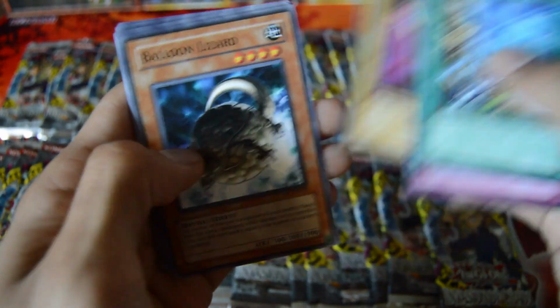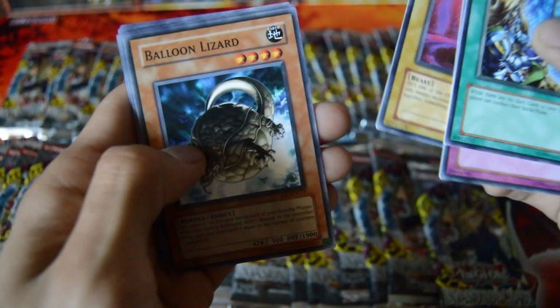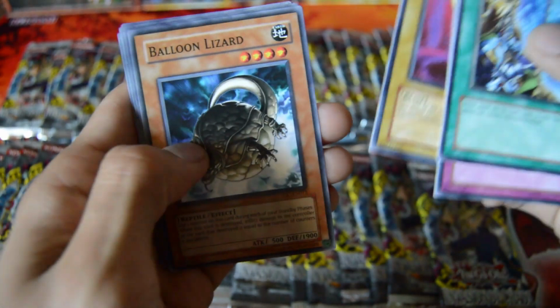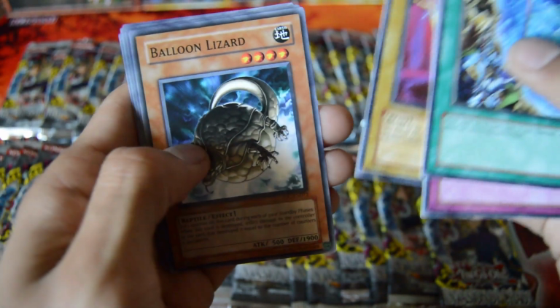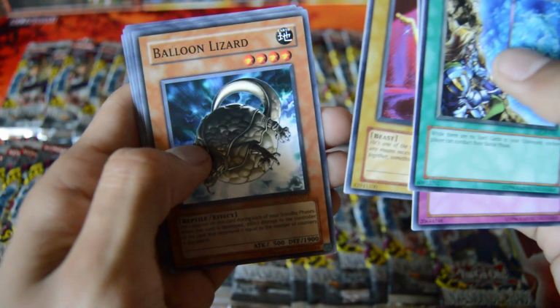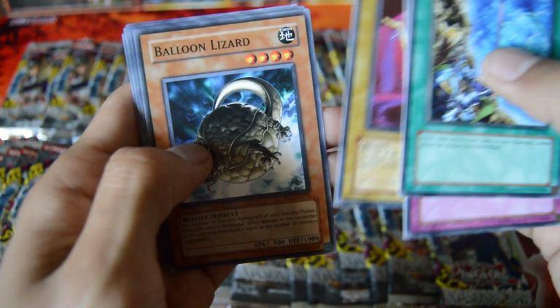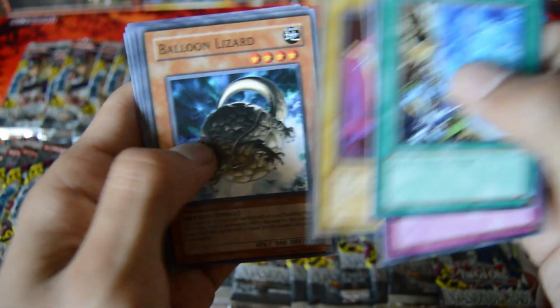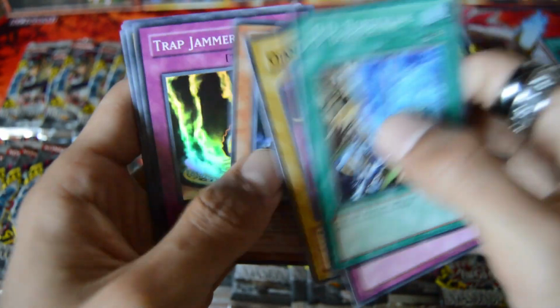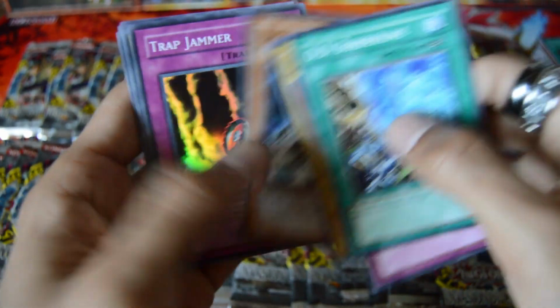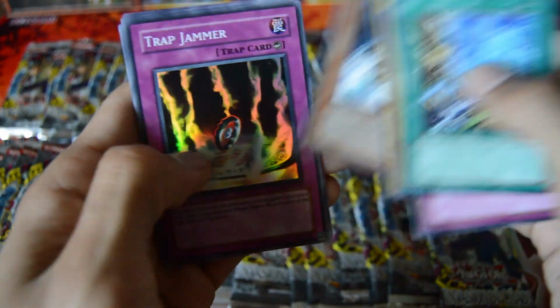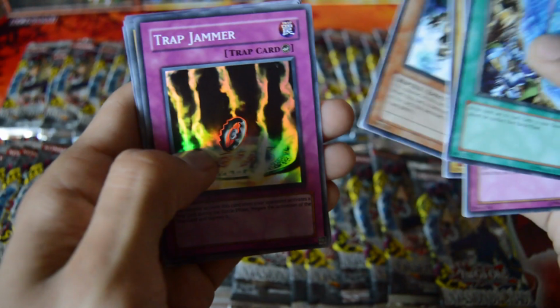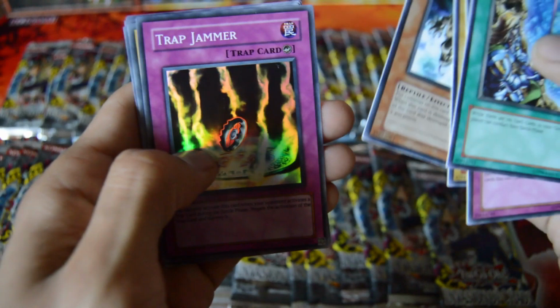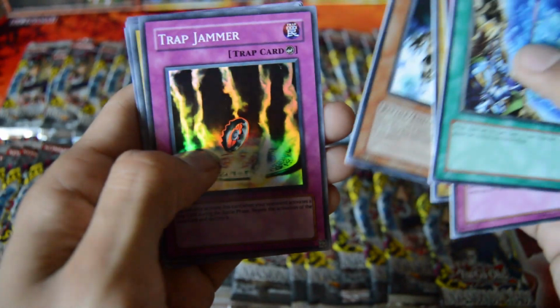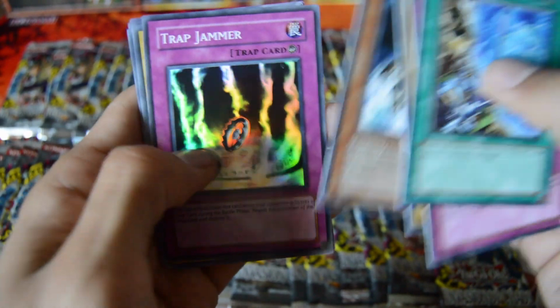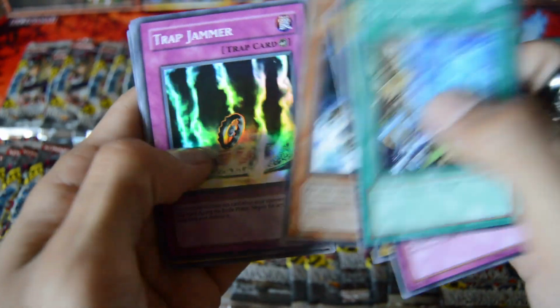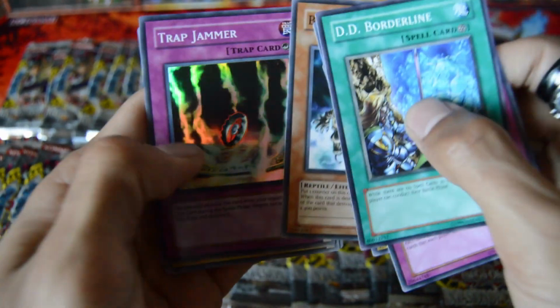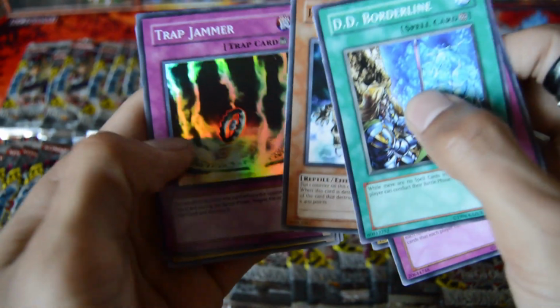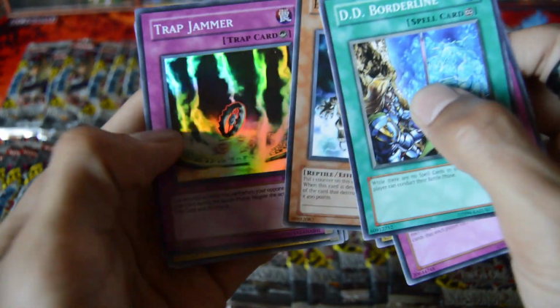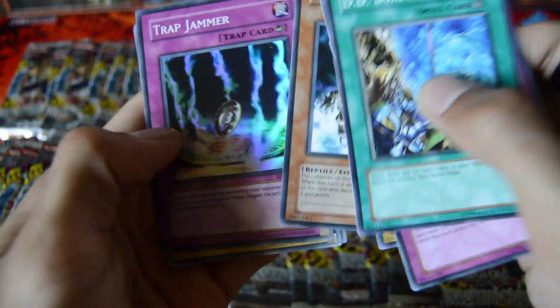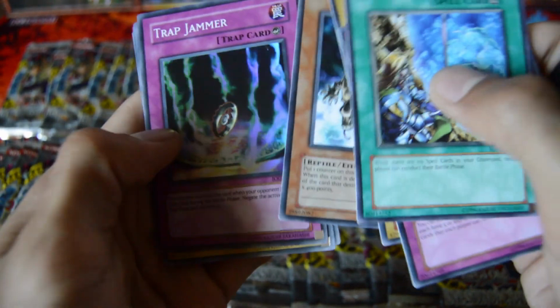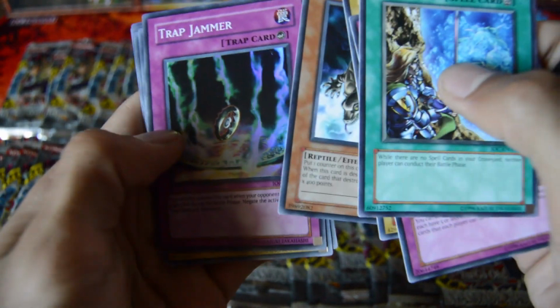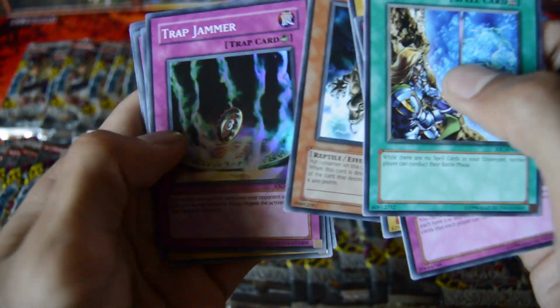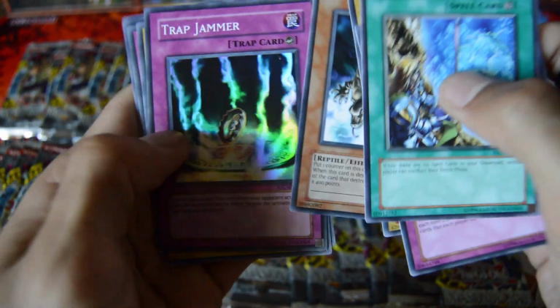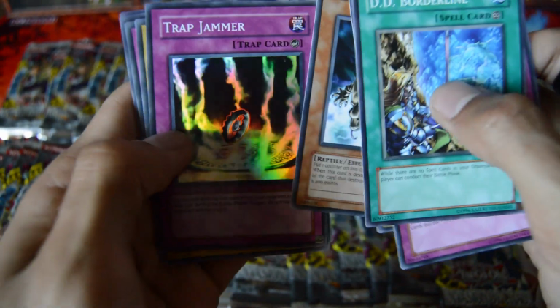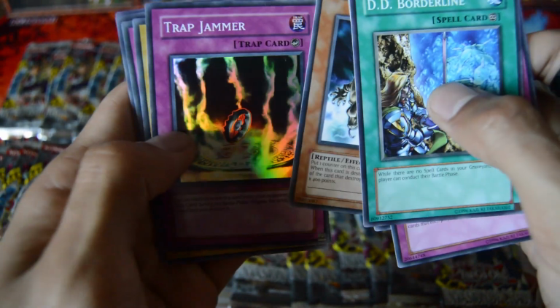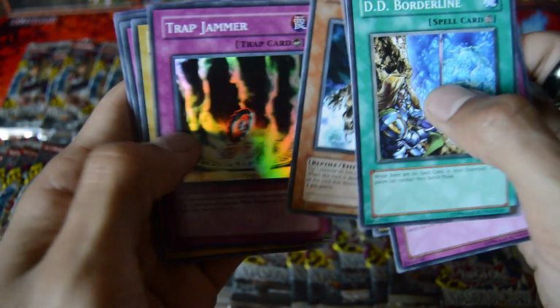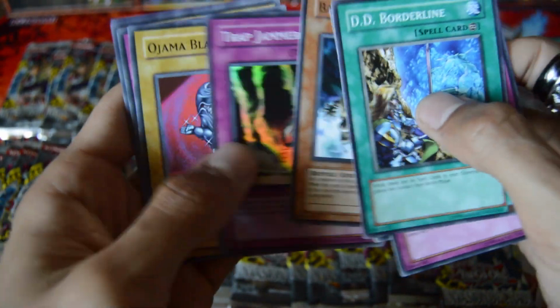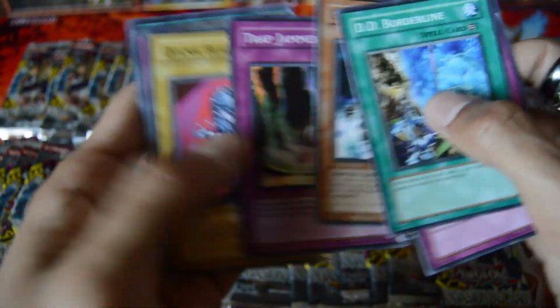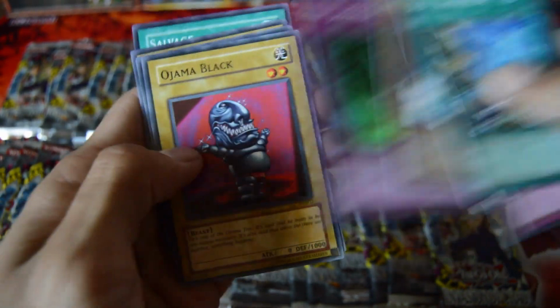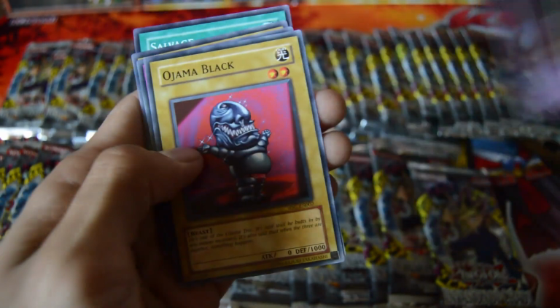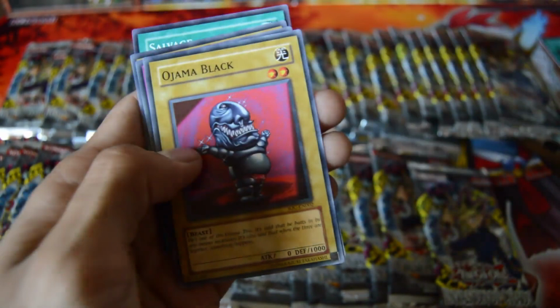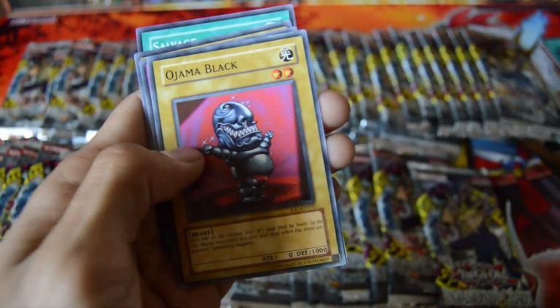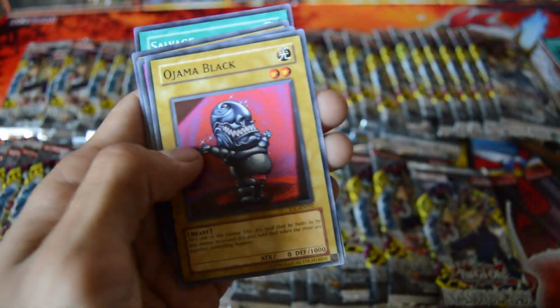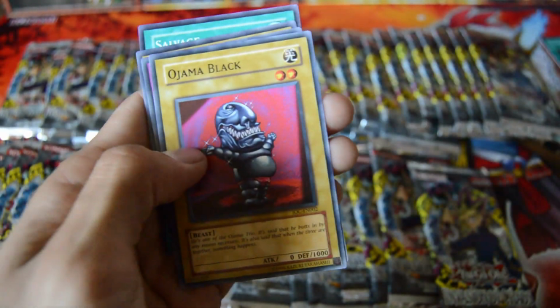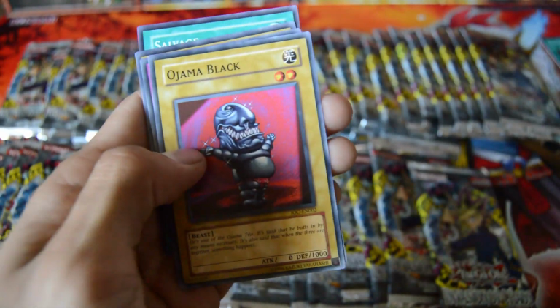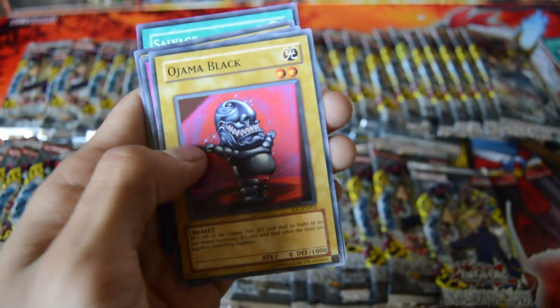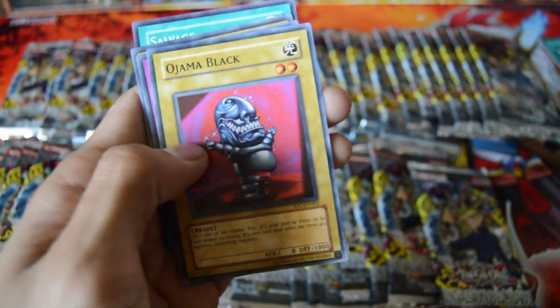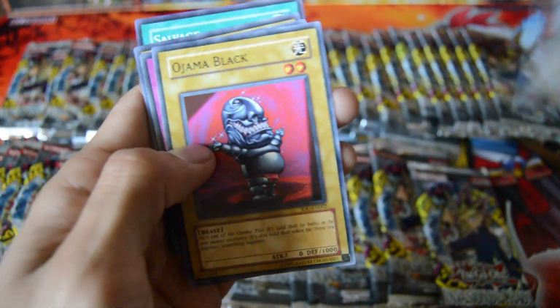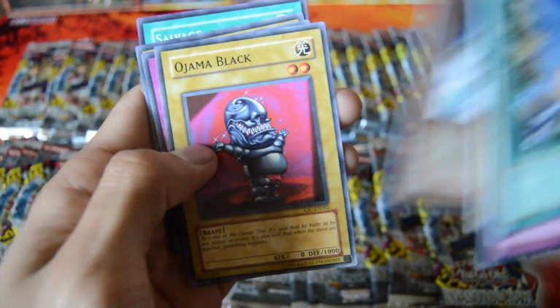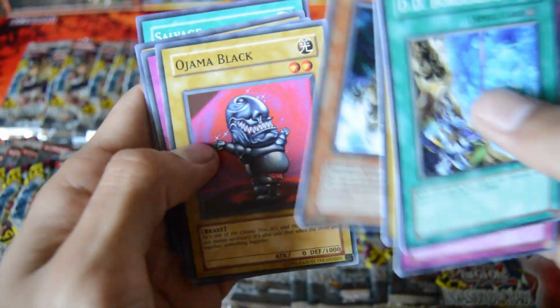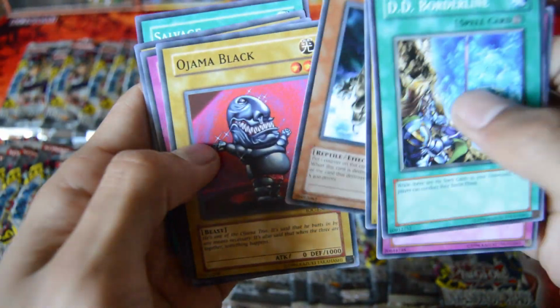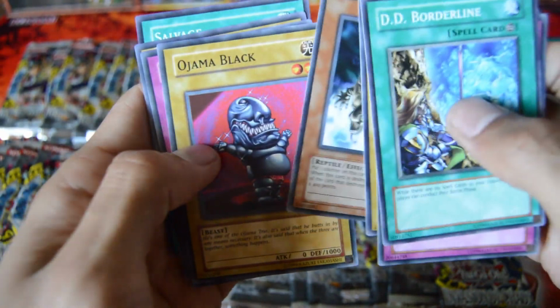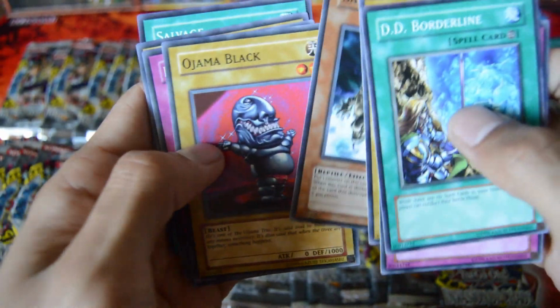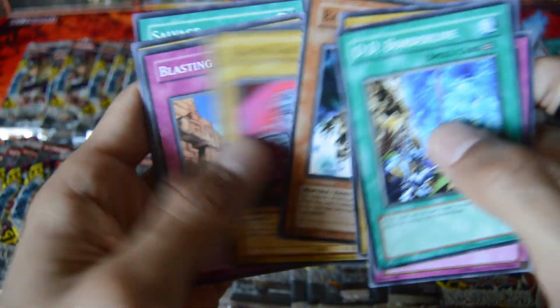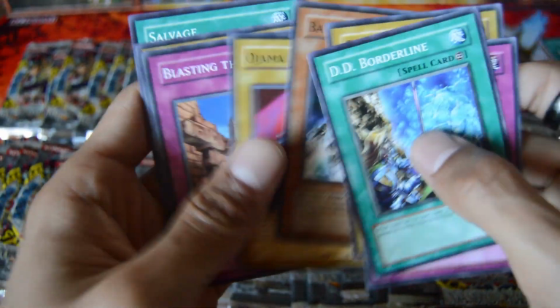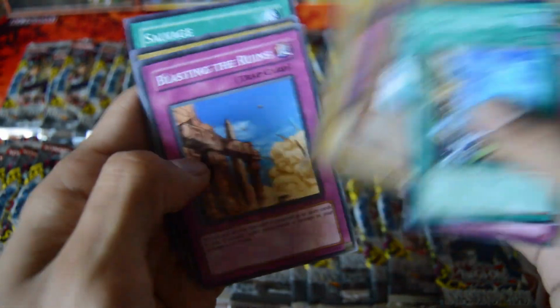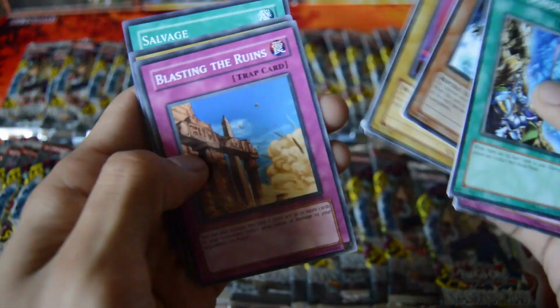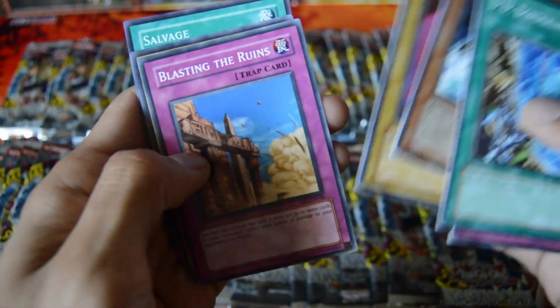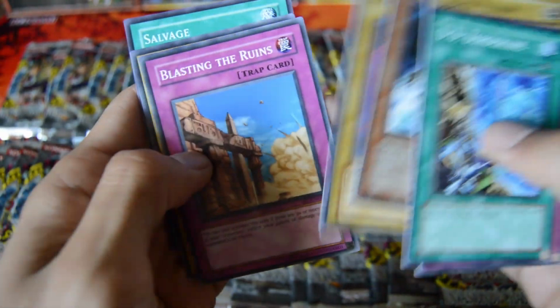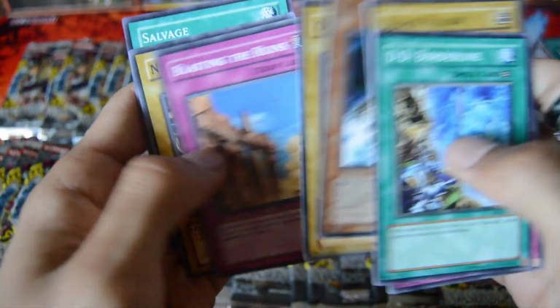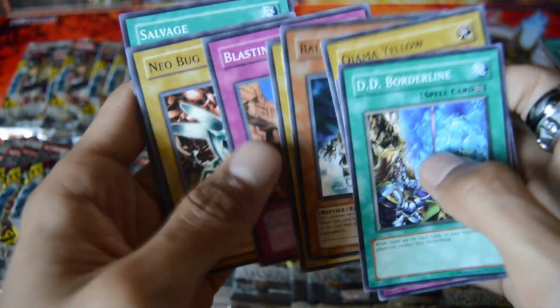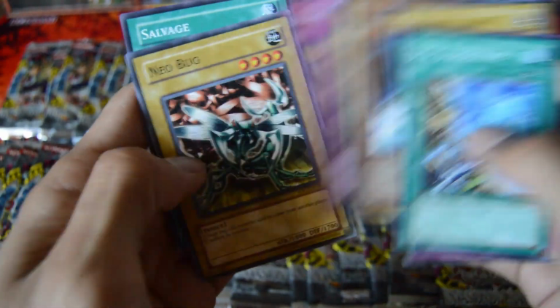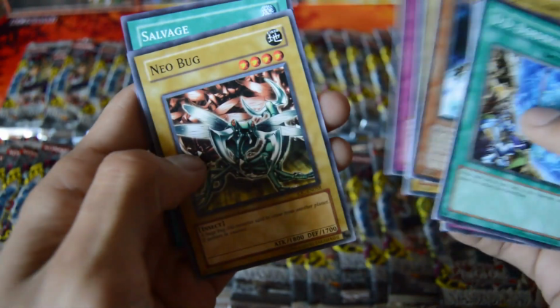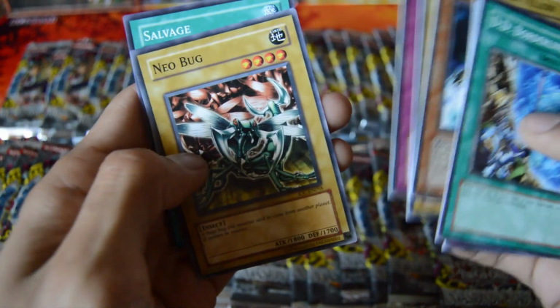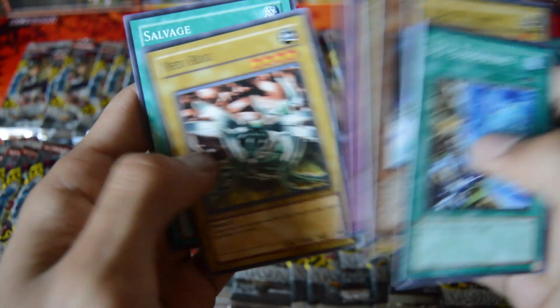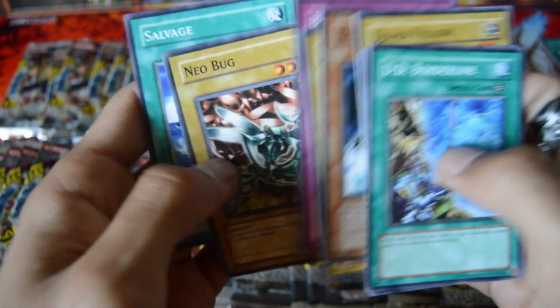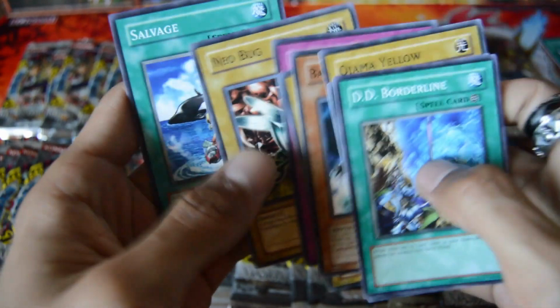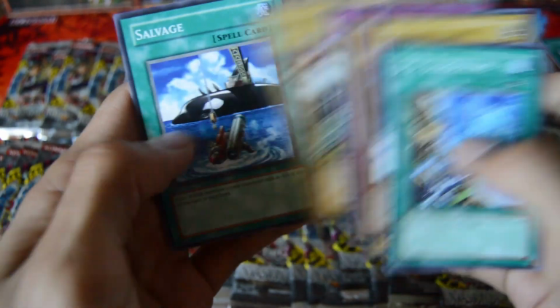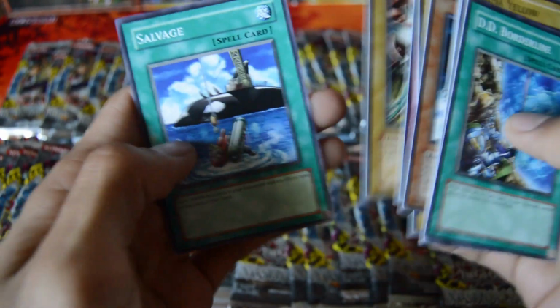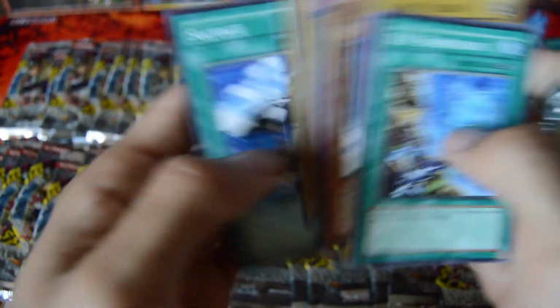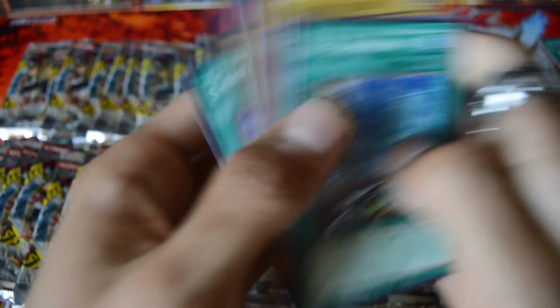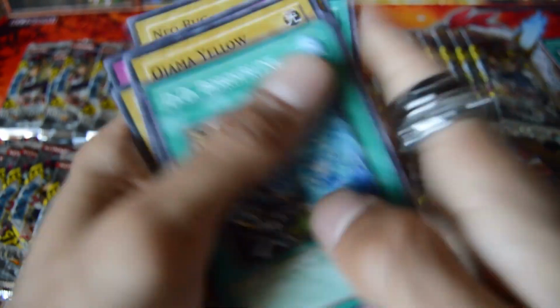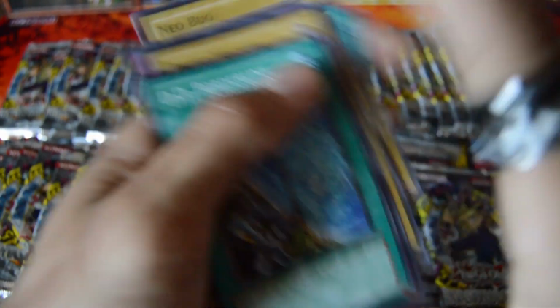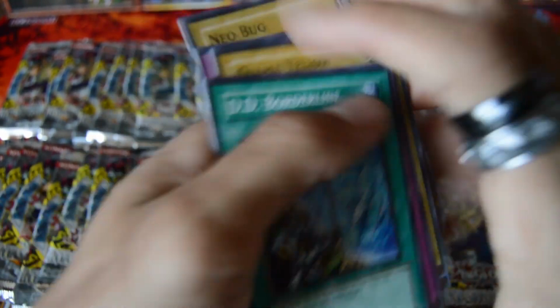We got a Lord Poison, and a Super Rare Trap Jammer. Nice. Odama Black, Blasting the Ruins, Neo Bug, and Salvage.